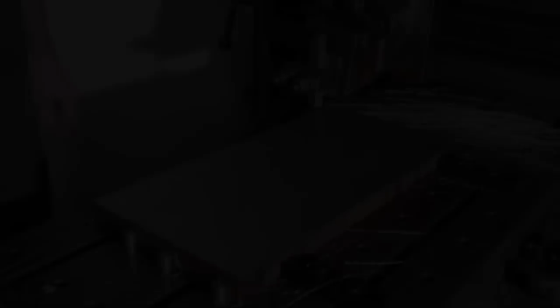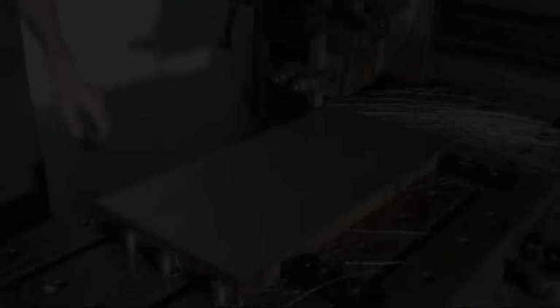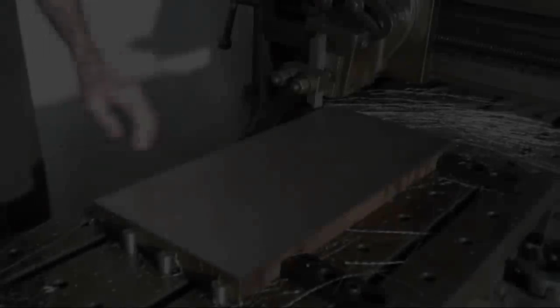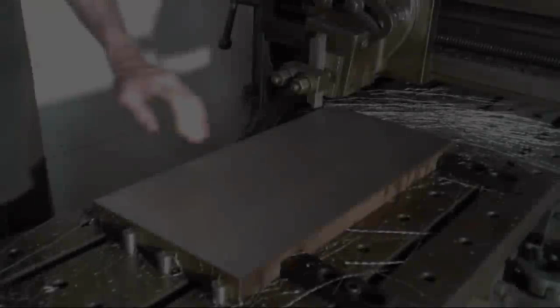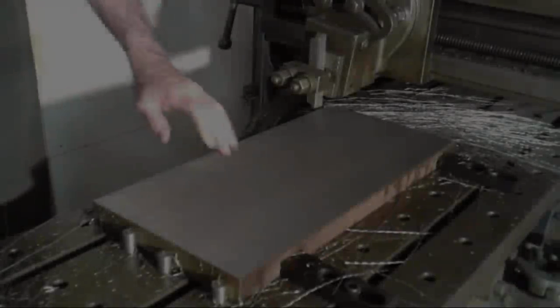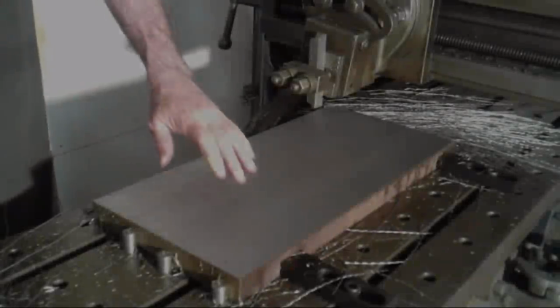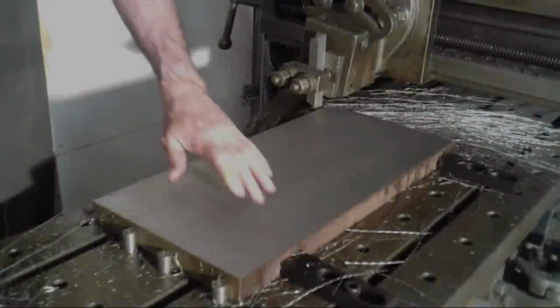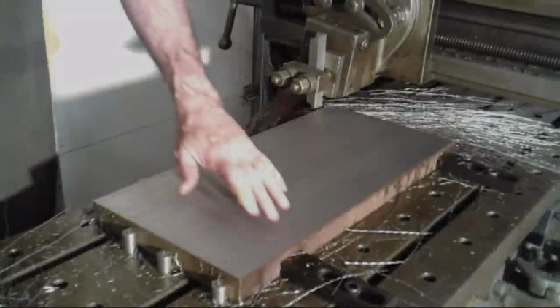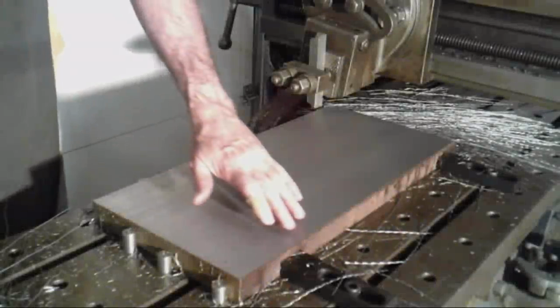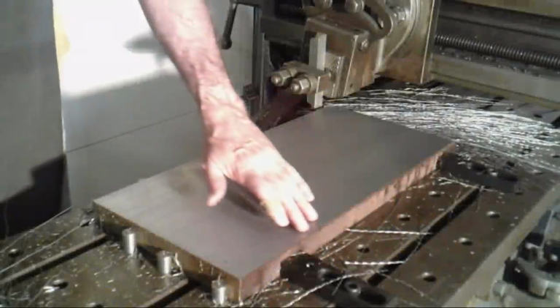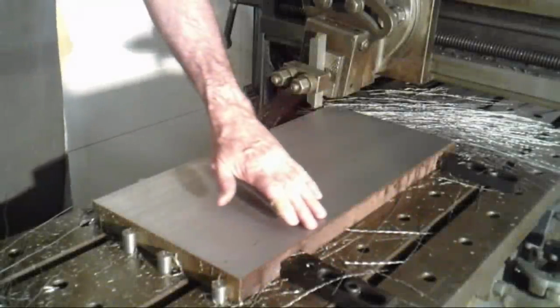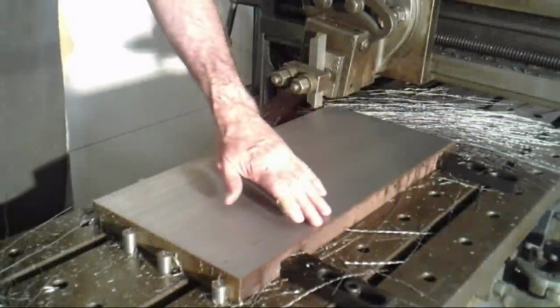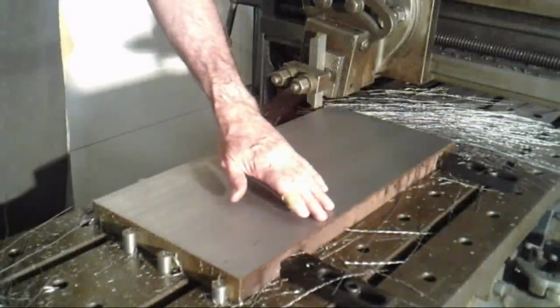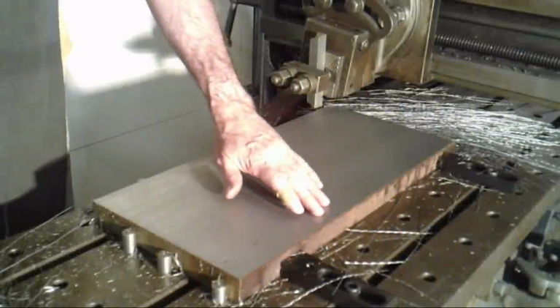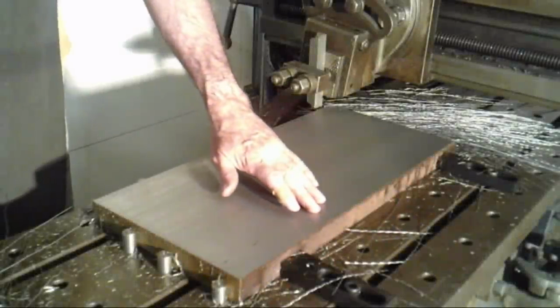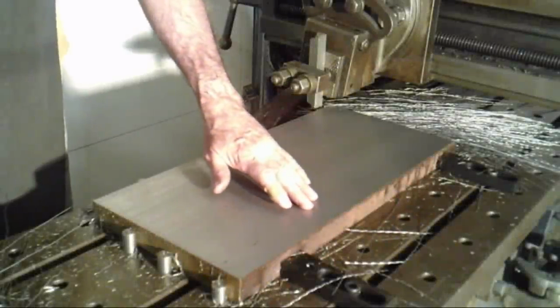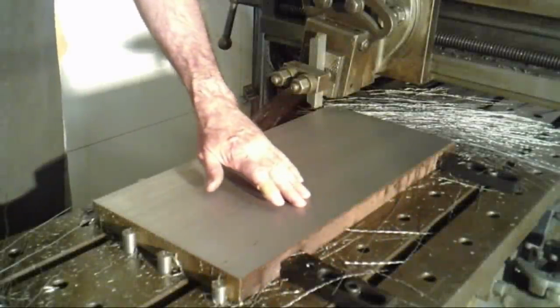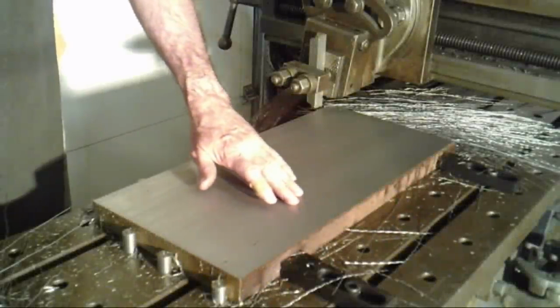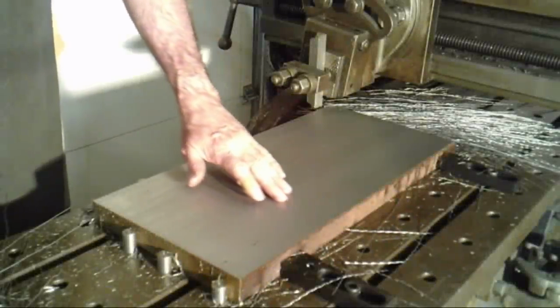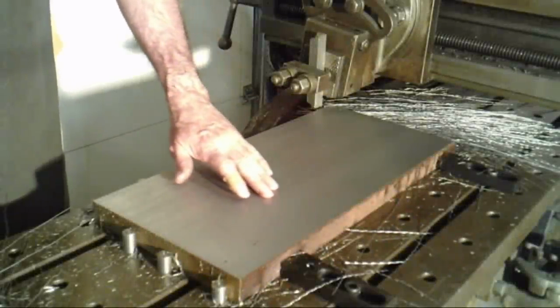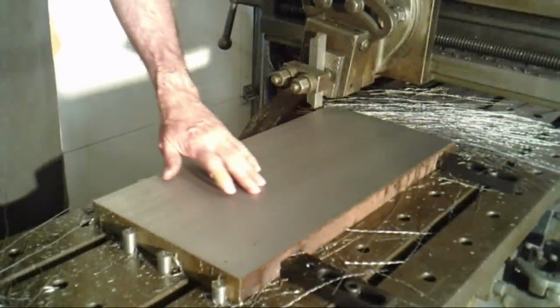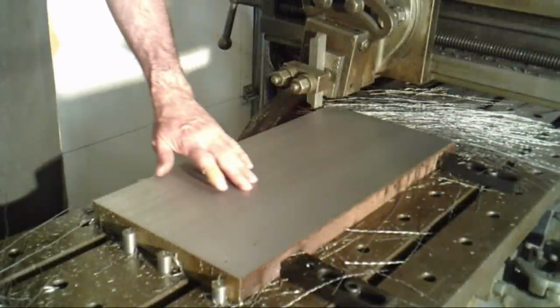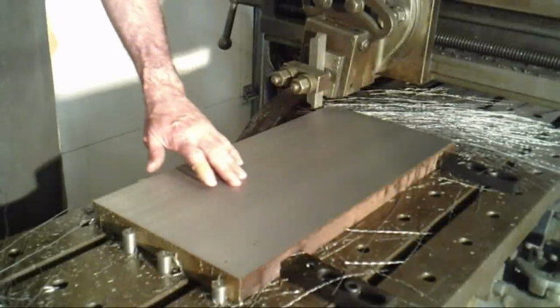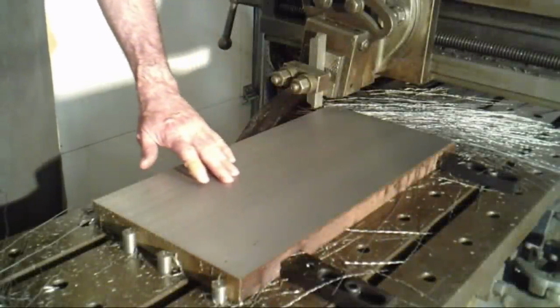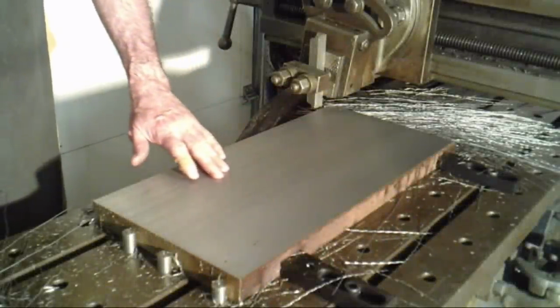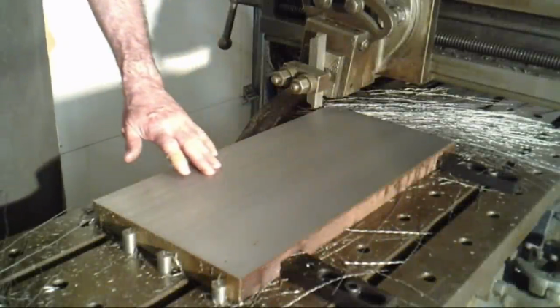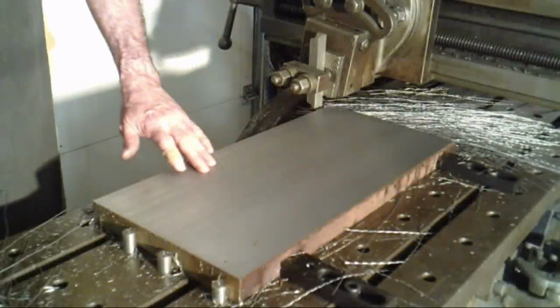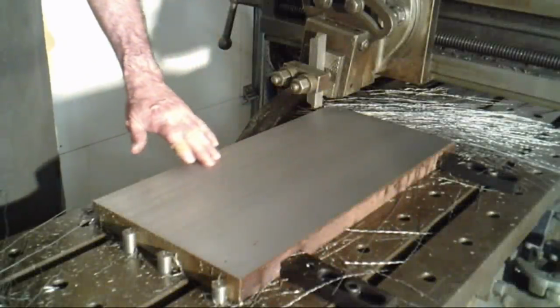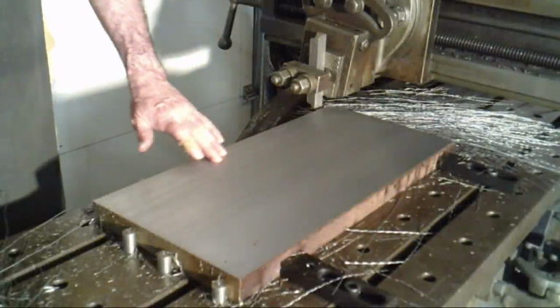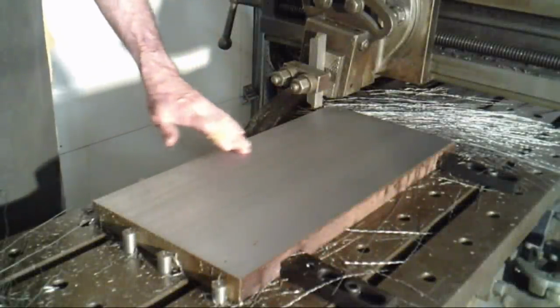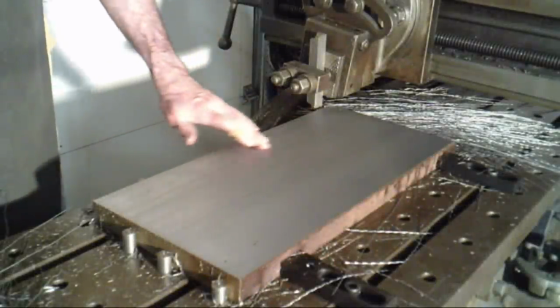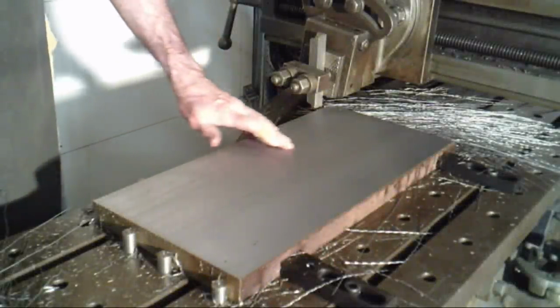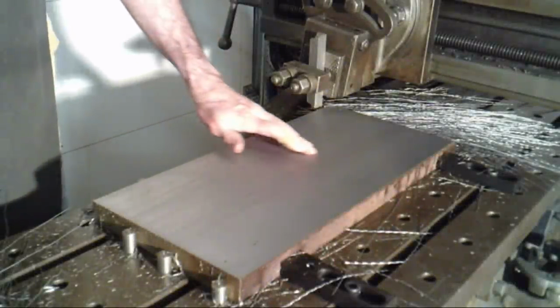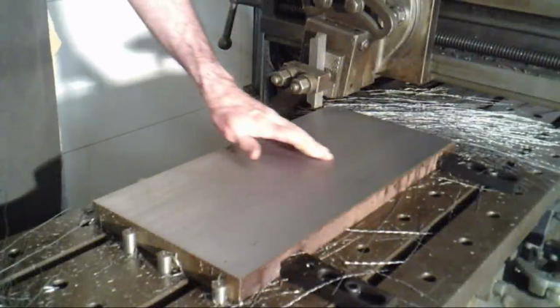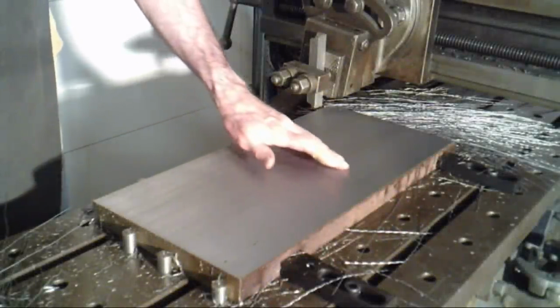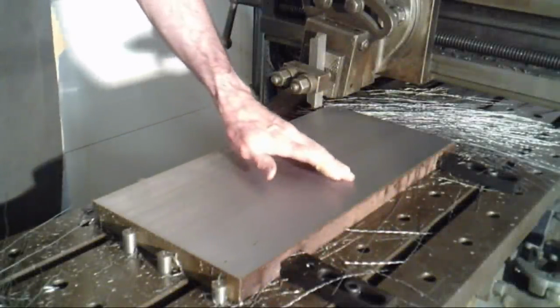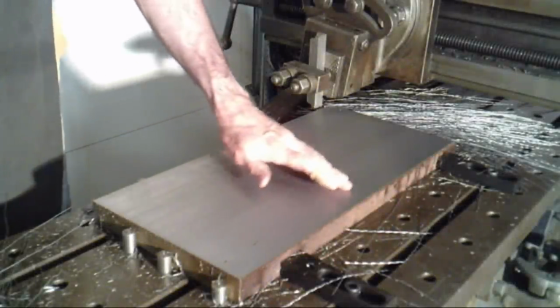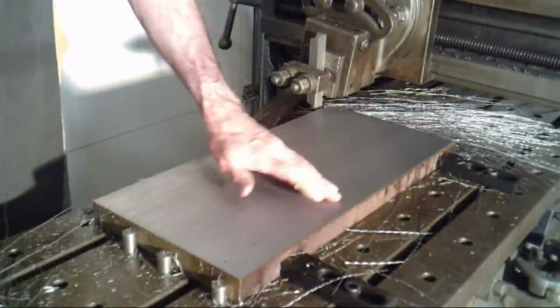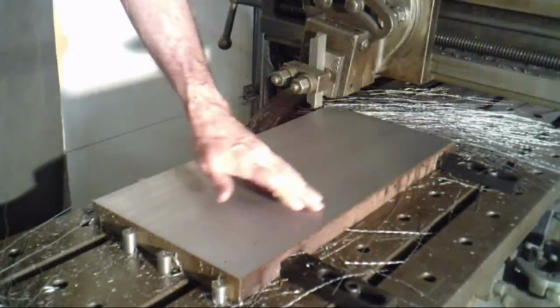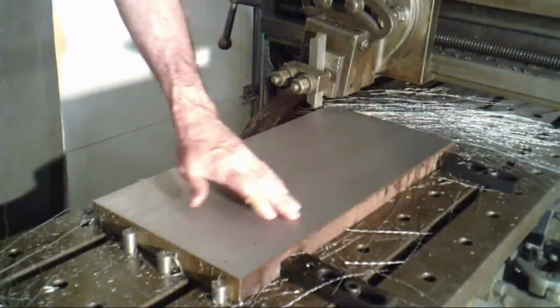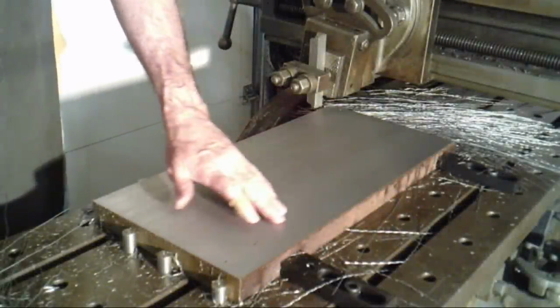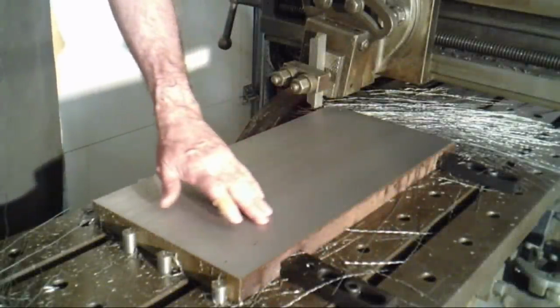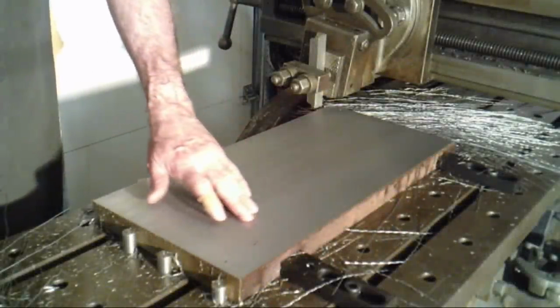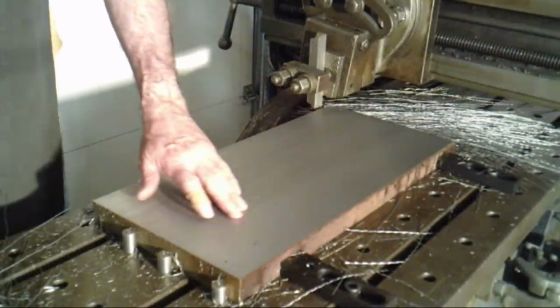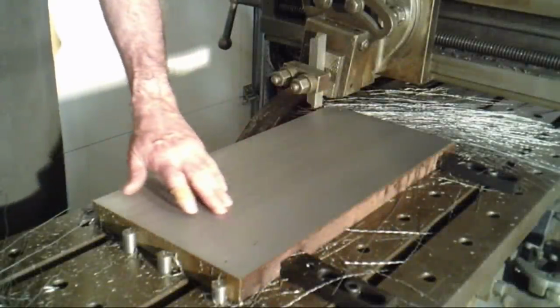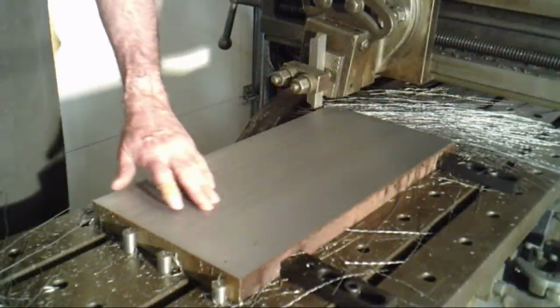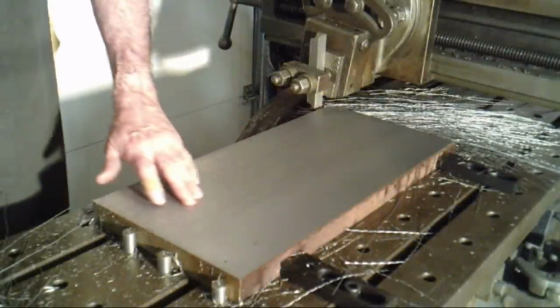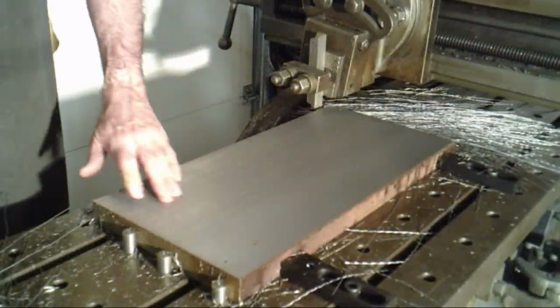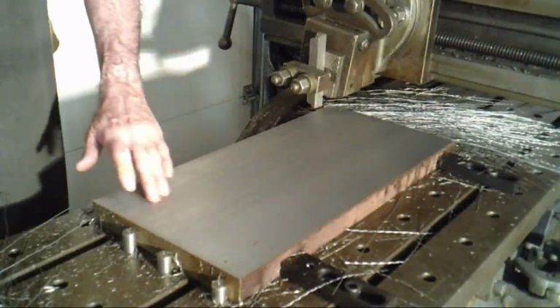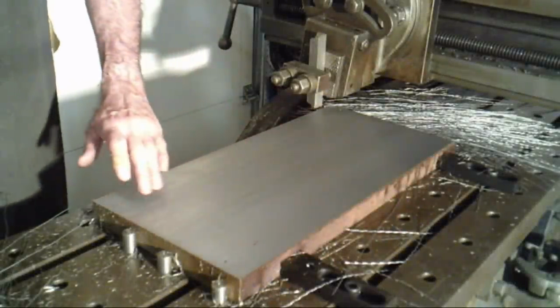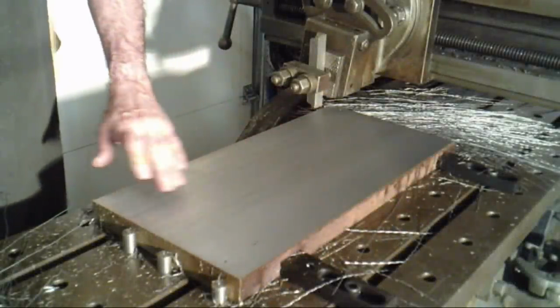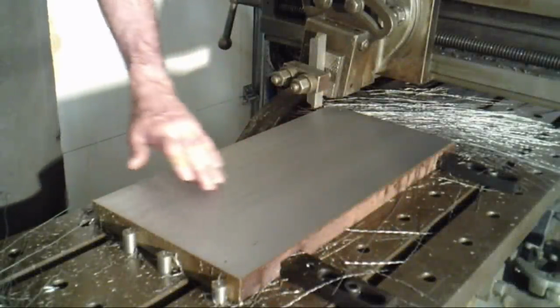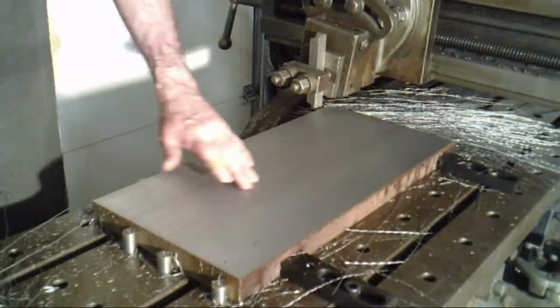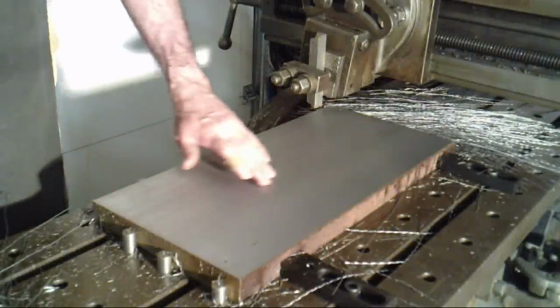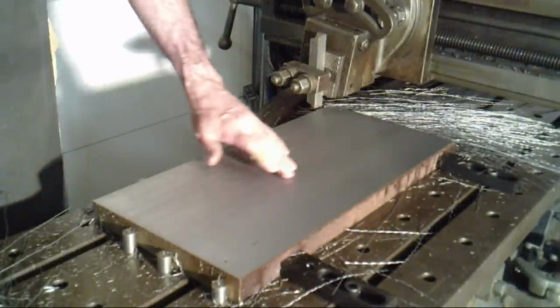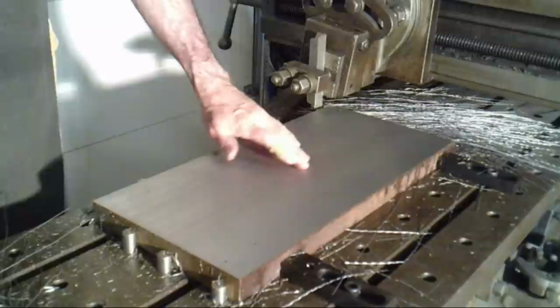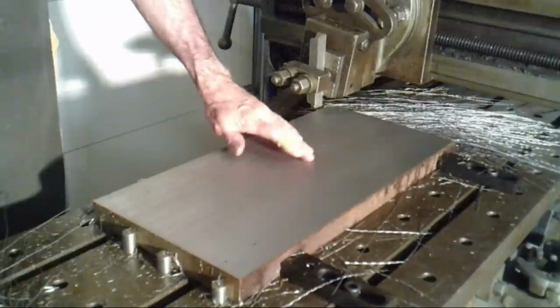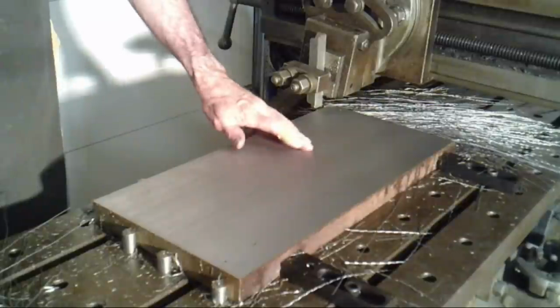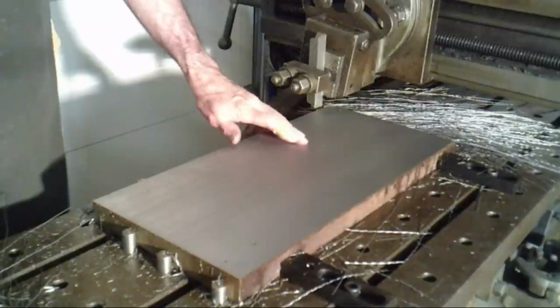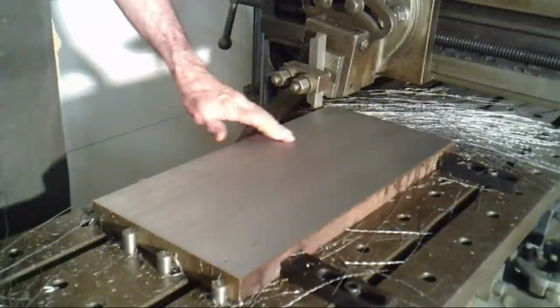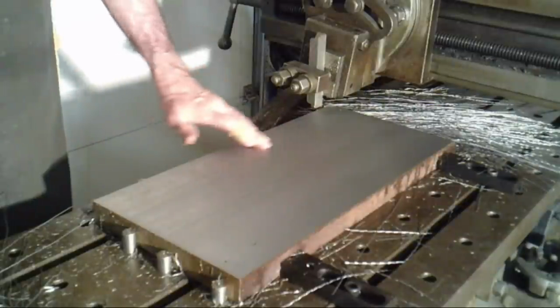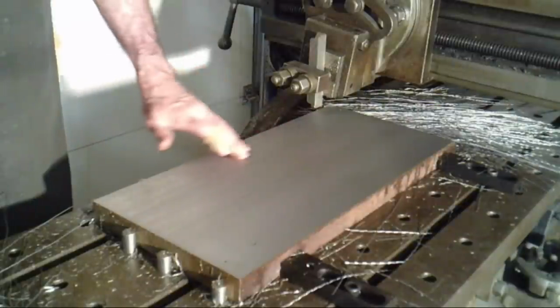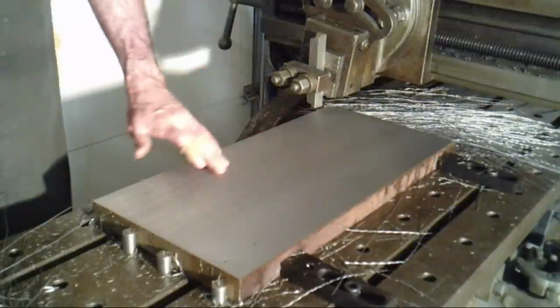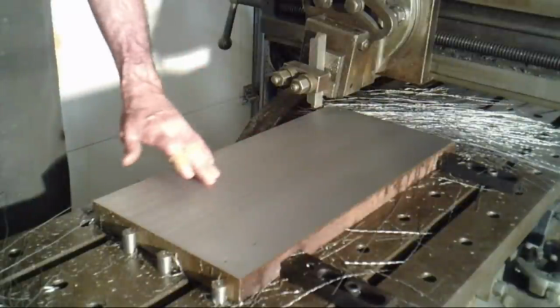Now we're finished. The finish is silky smooth. I like it.